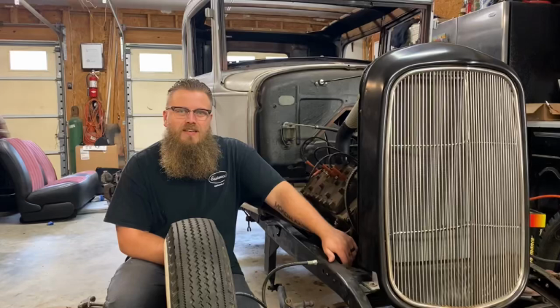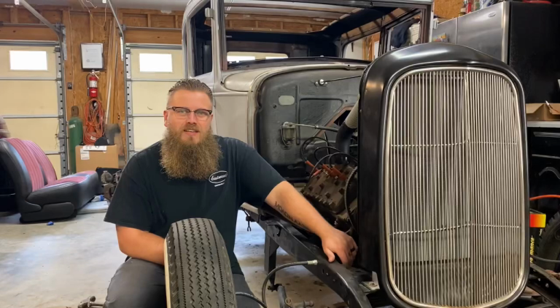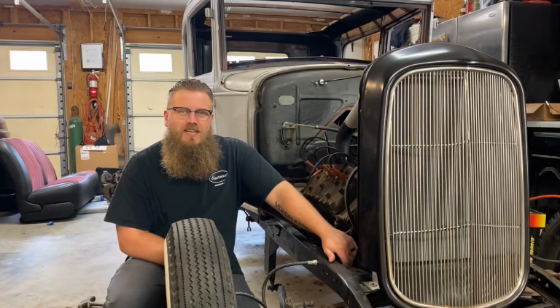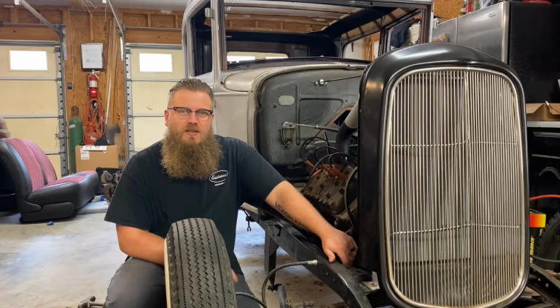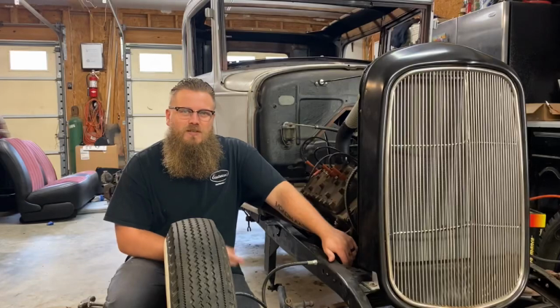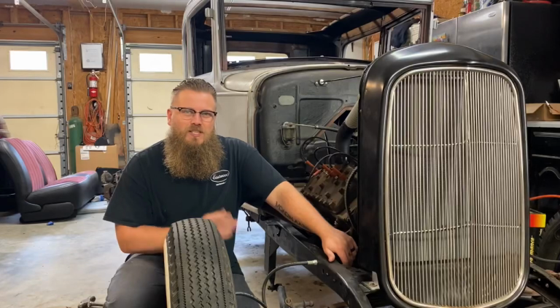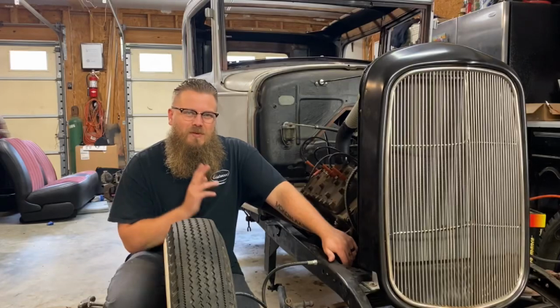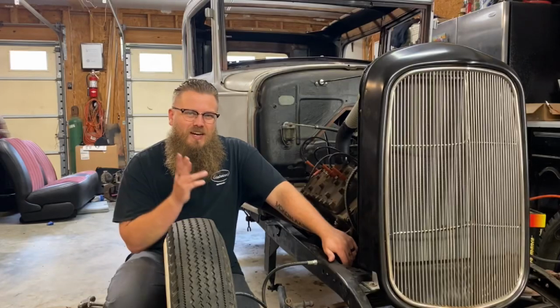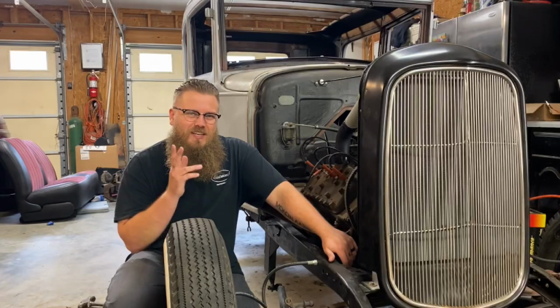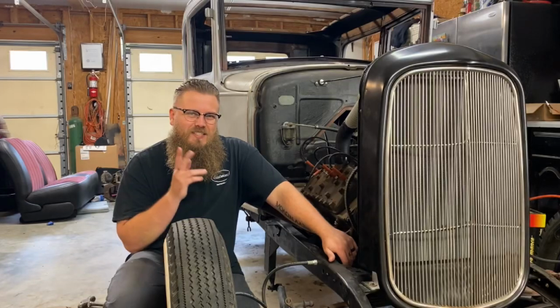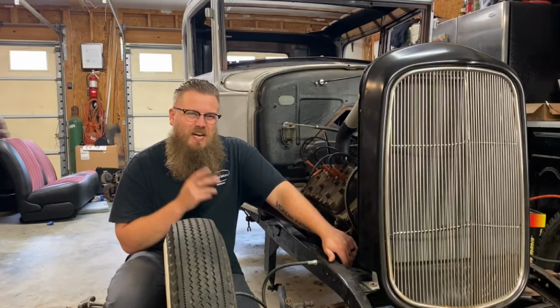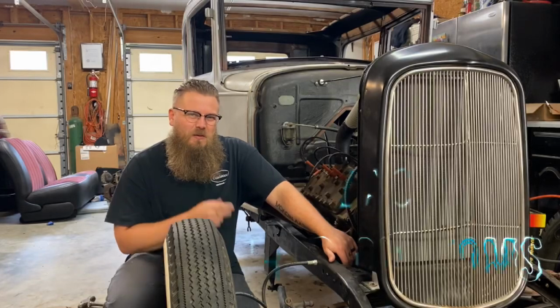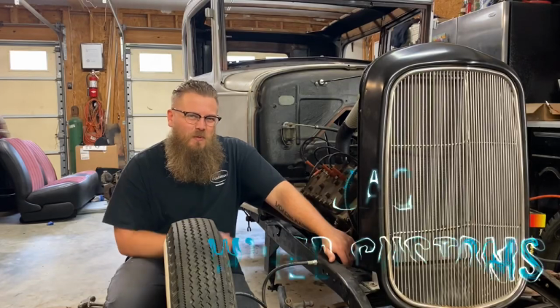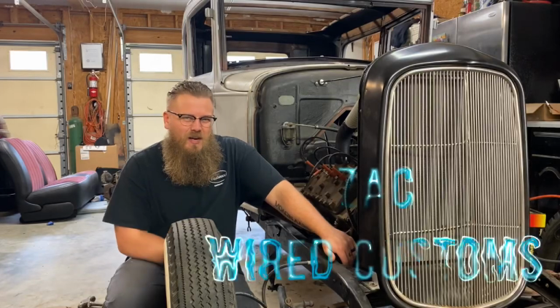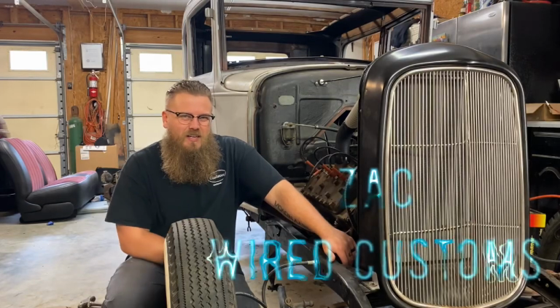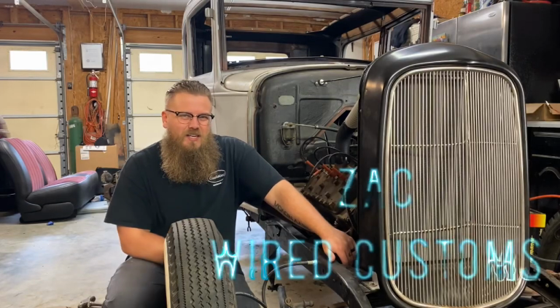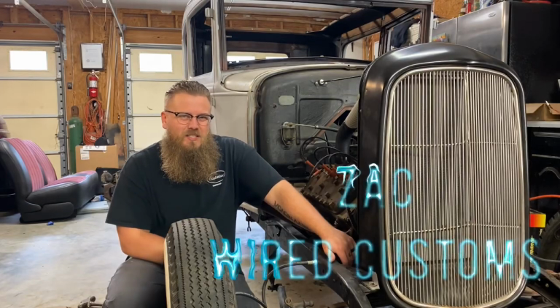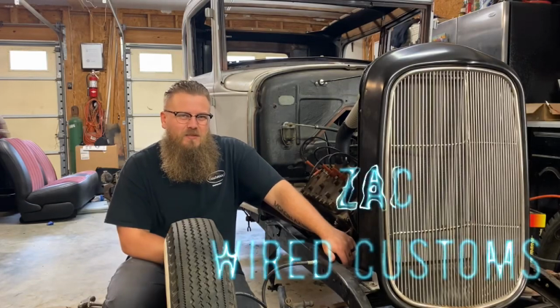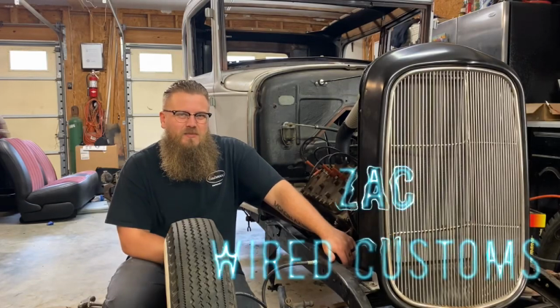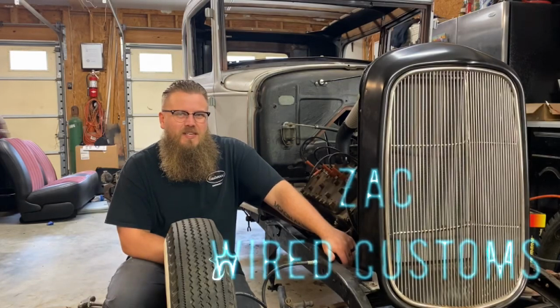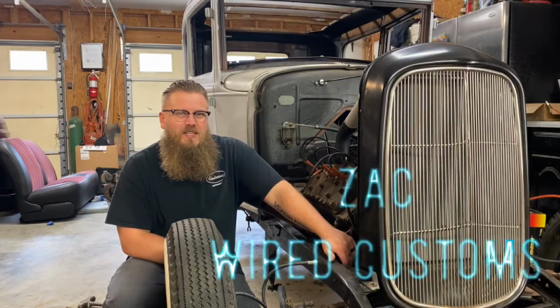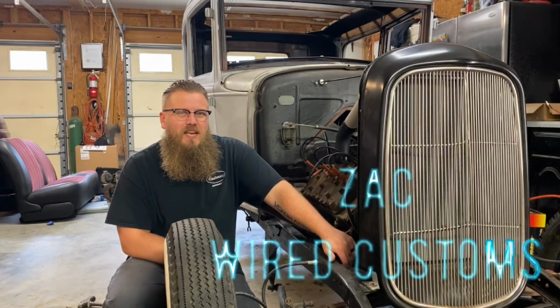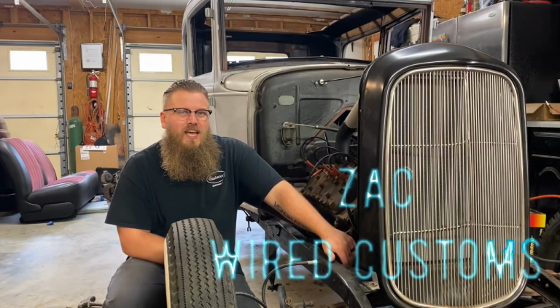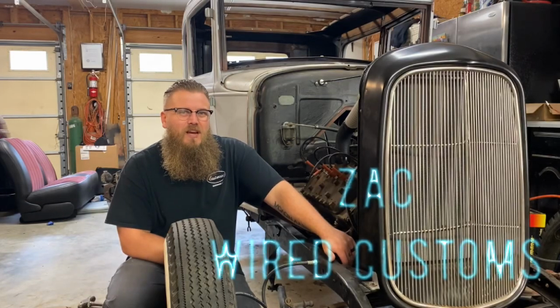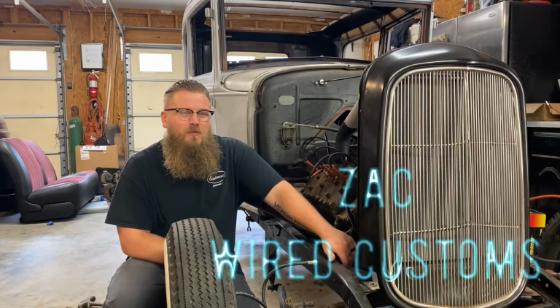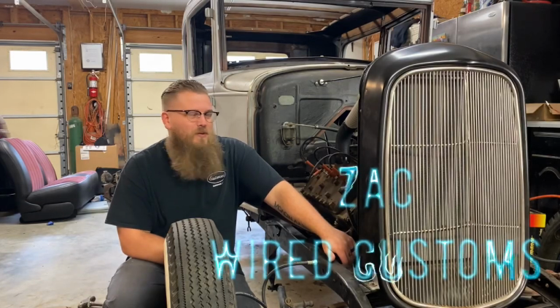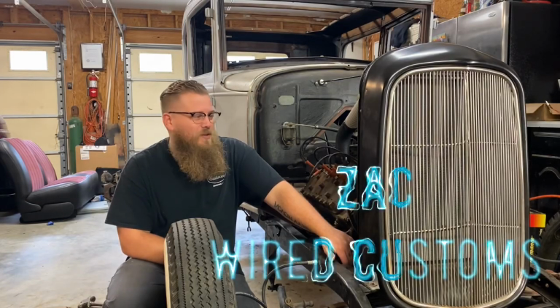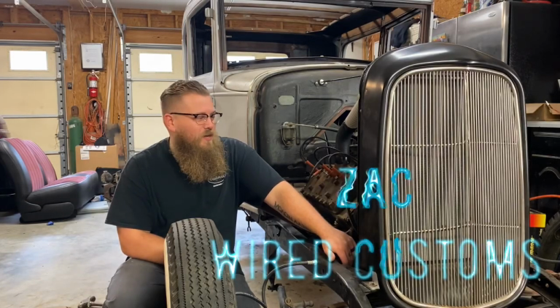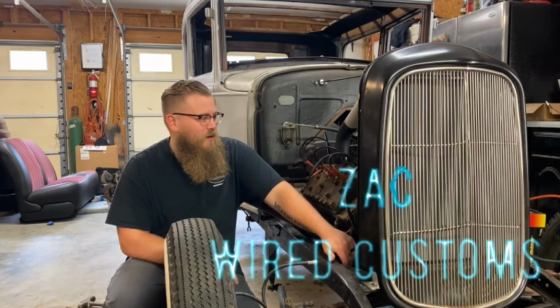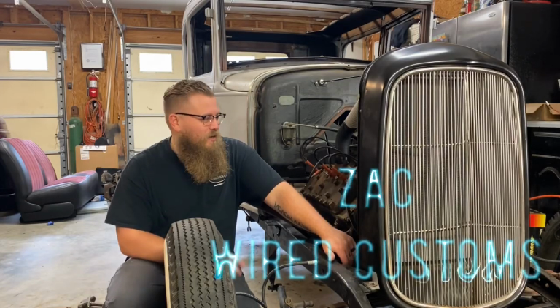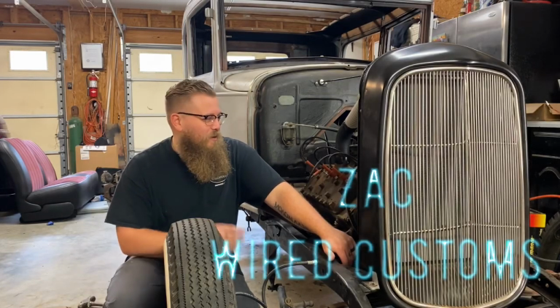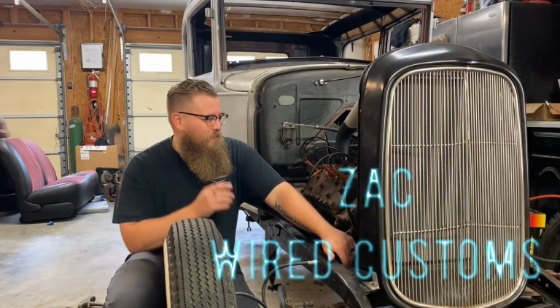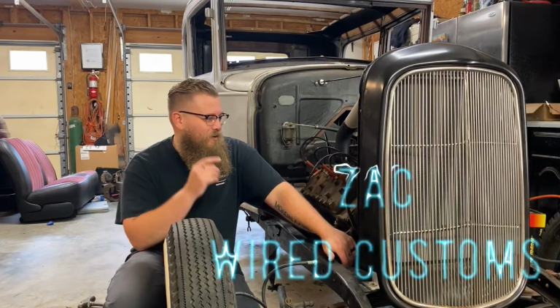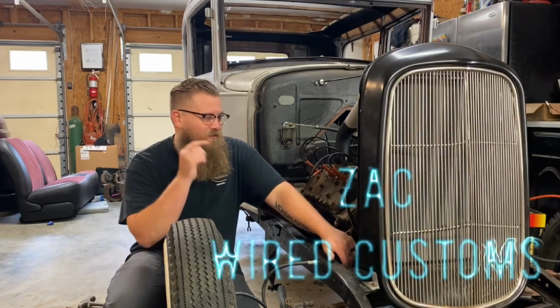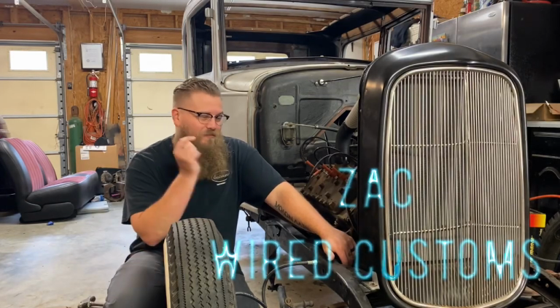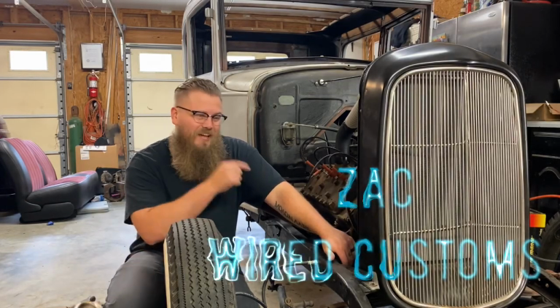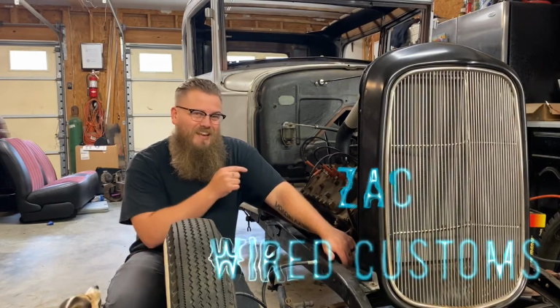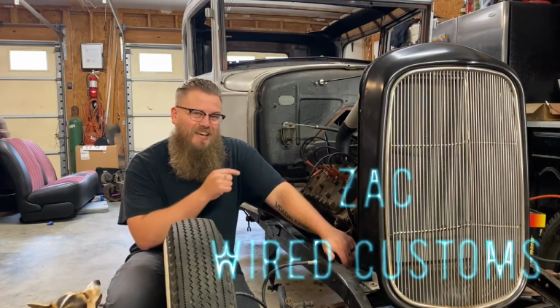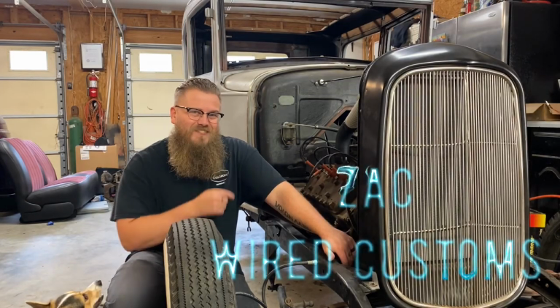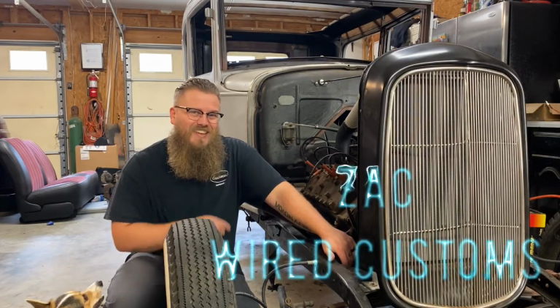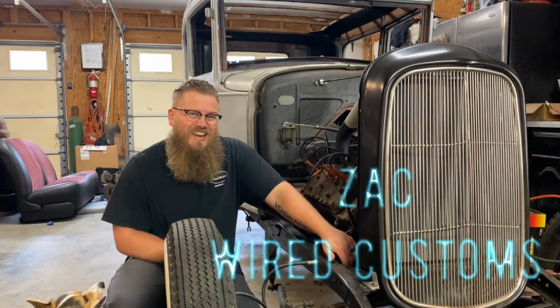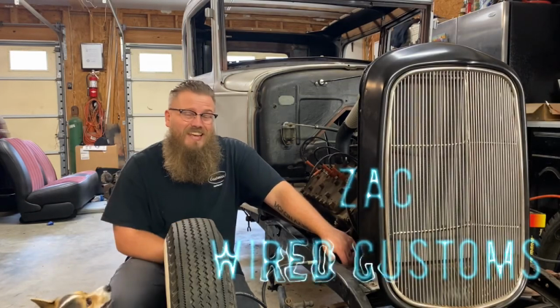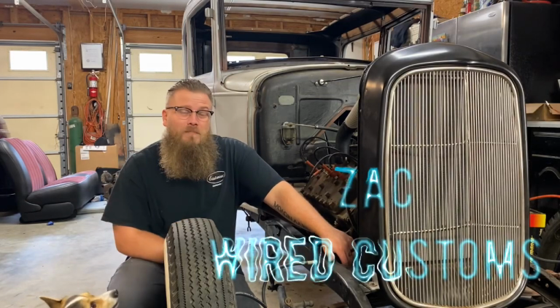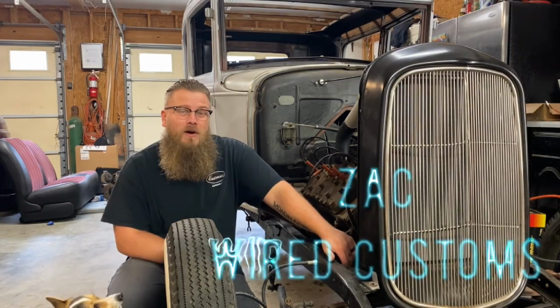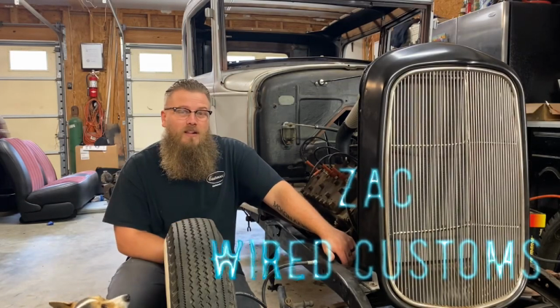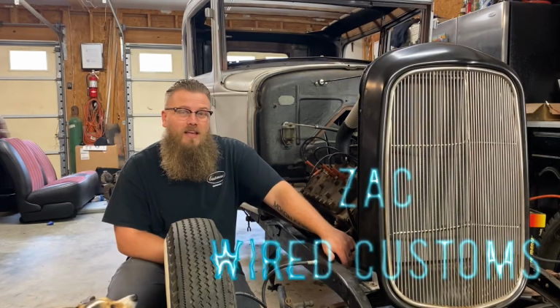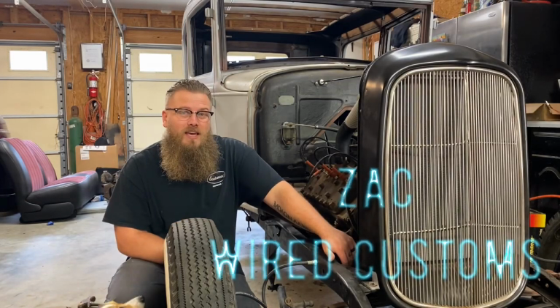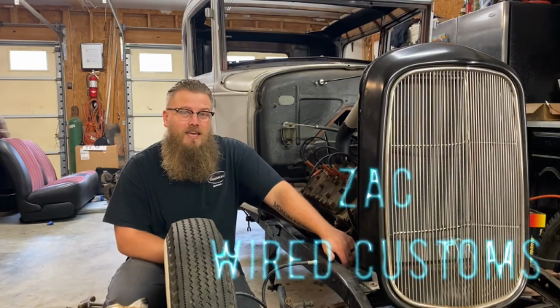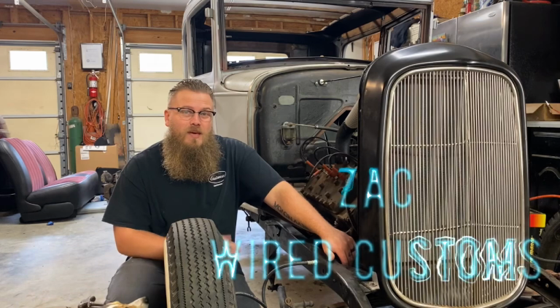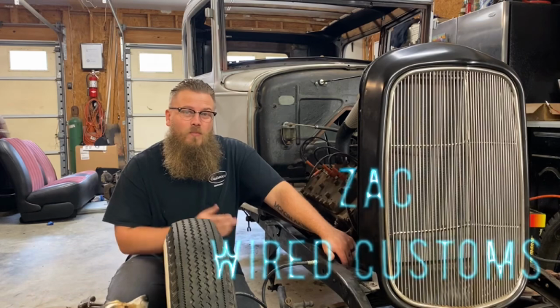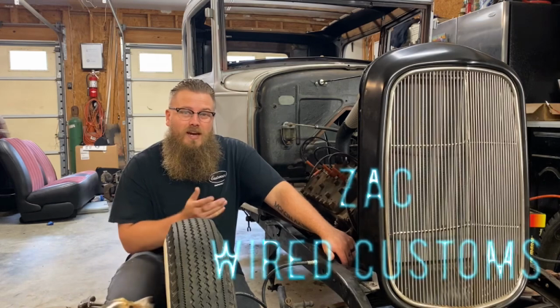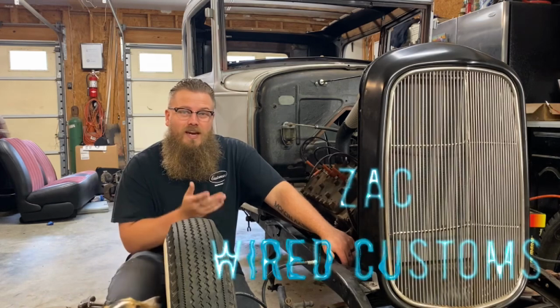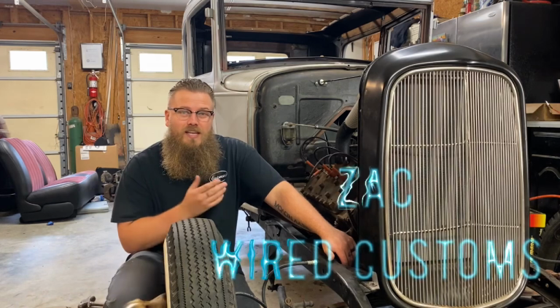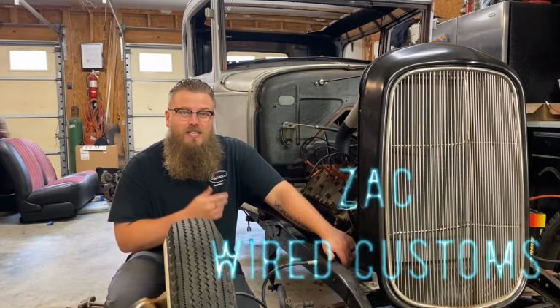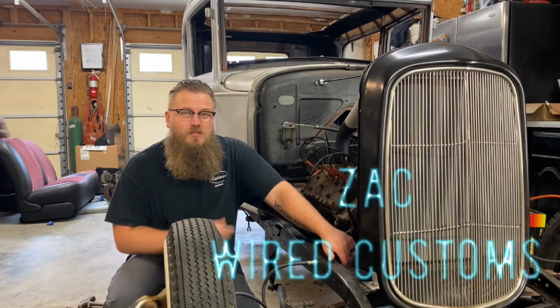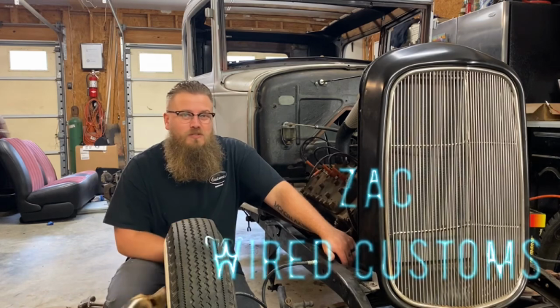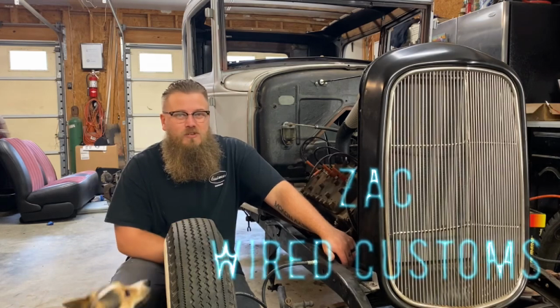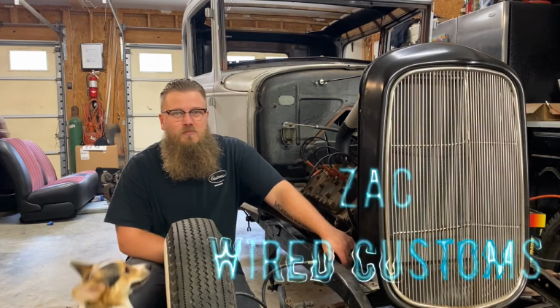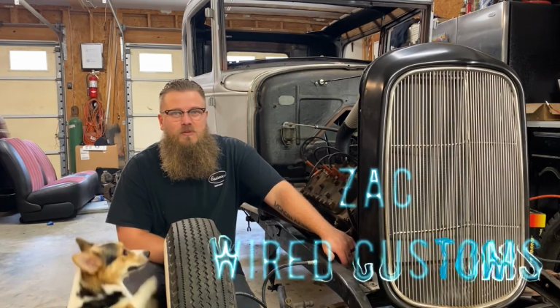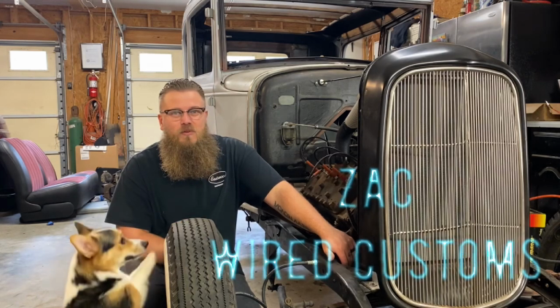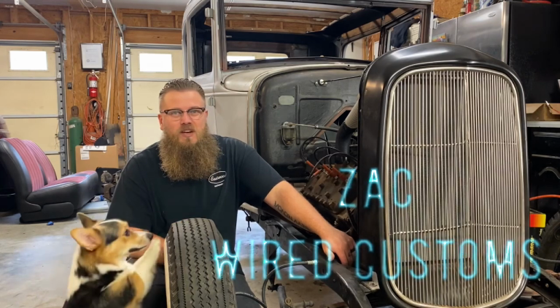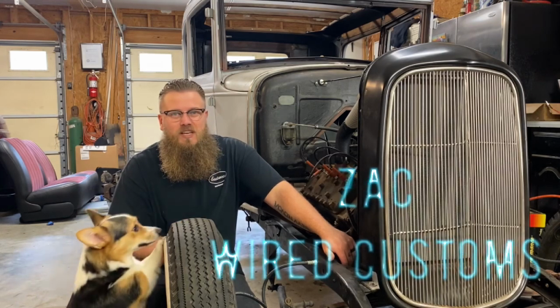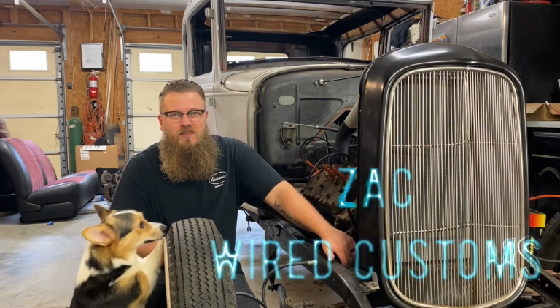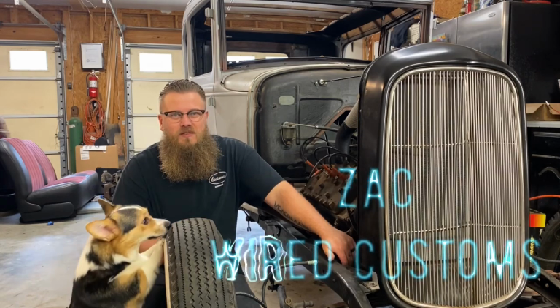What's up guys, Zach with Wired Customs, and today we're going to be talking about putting a flathead V8 in a Model A, and what kind of issues you could be running into.